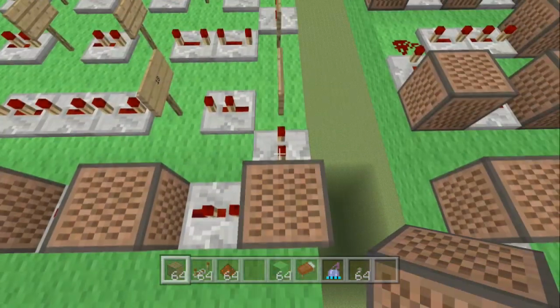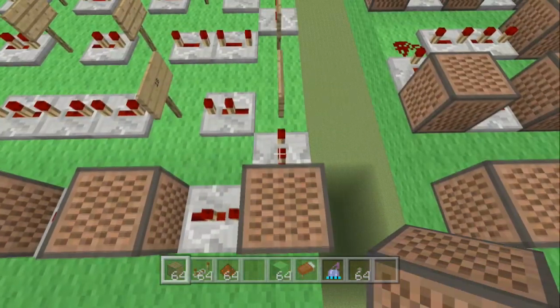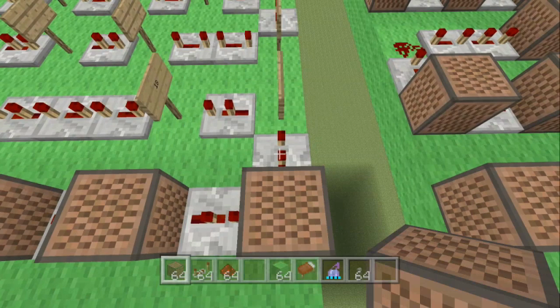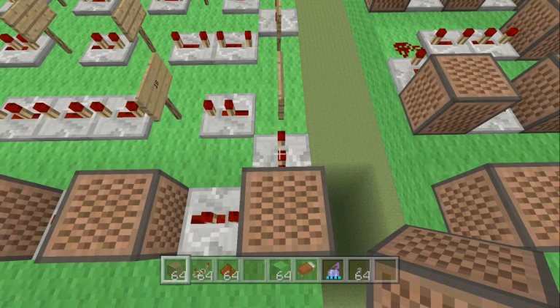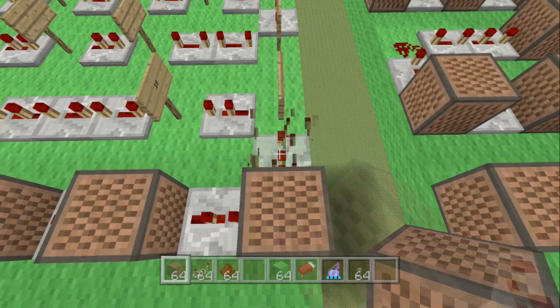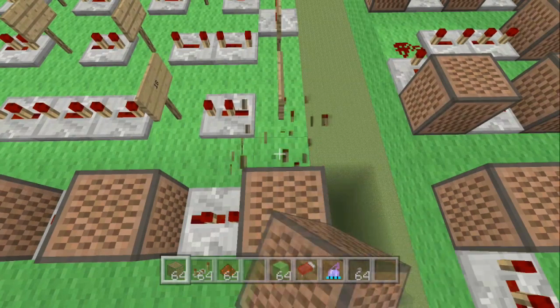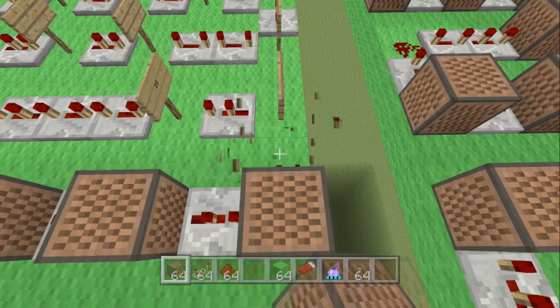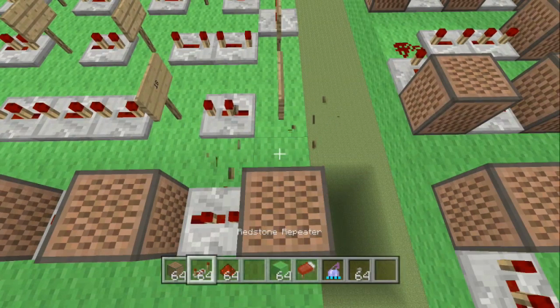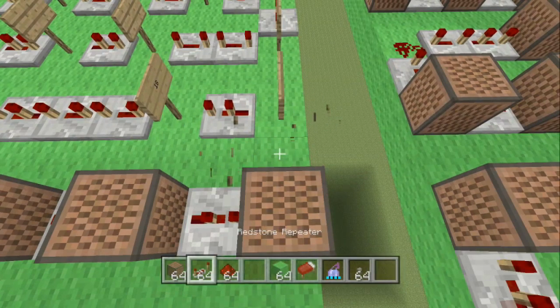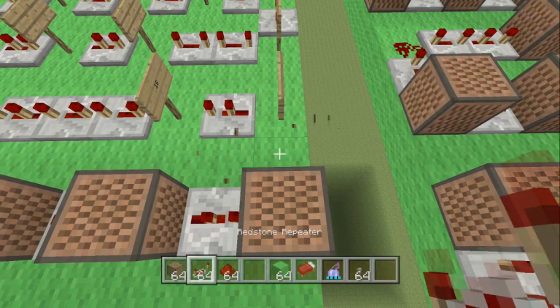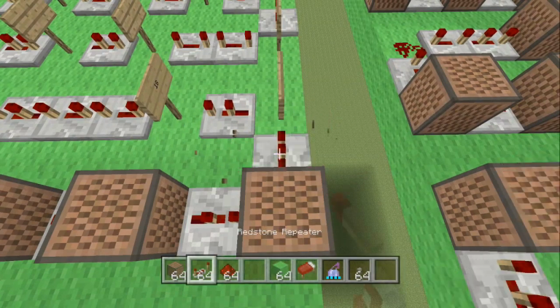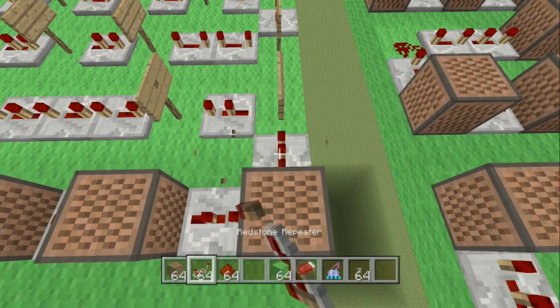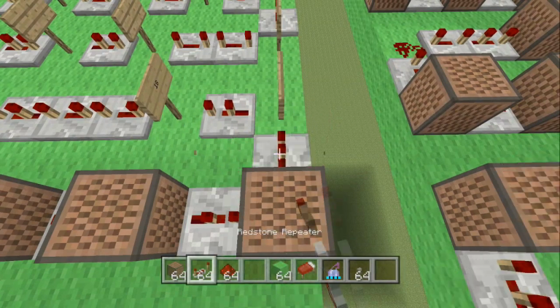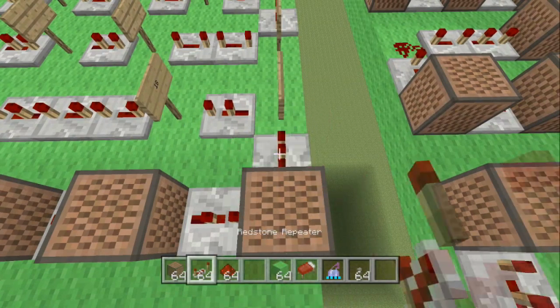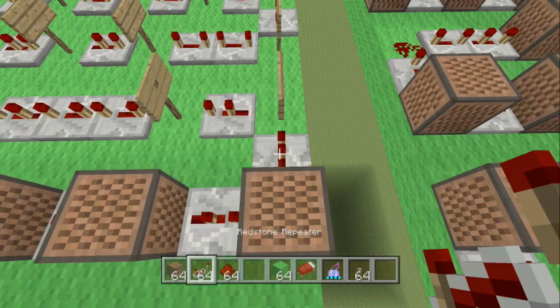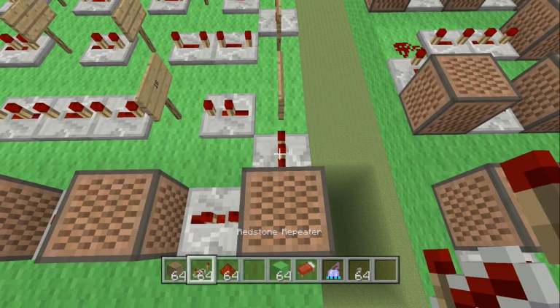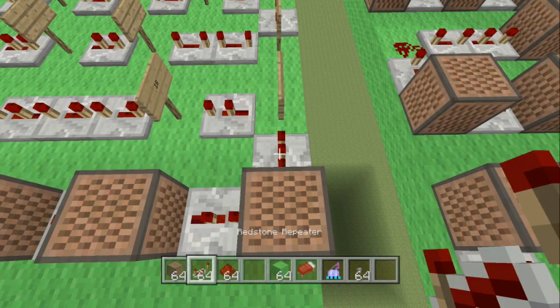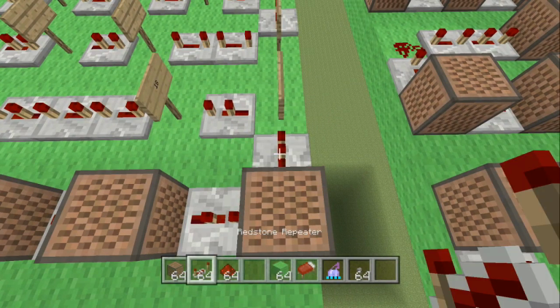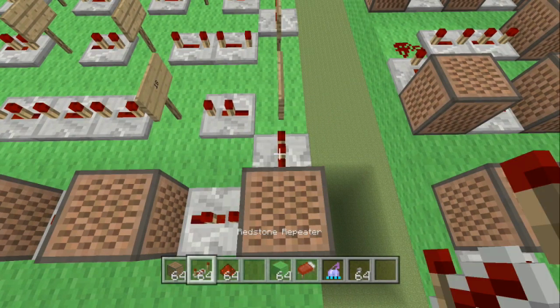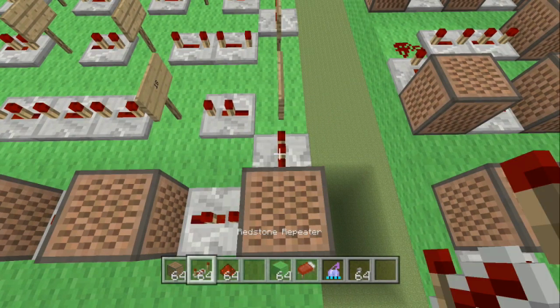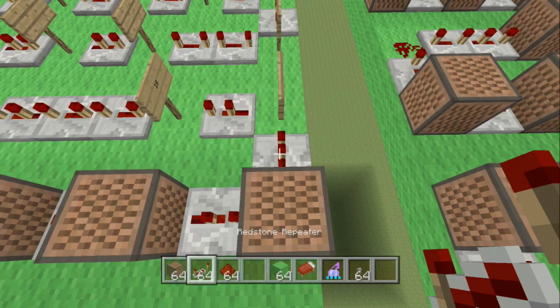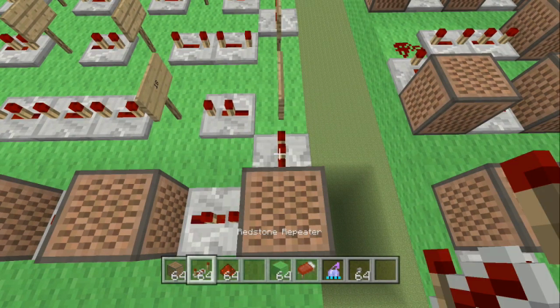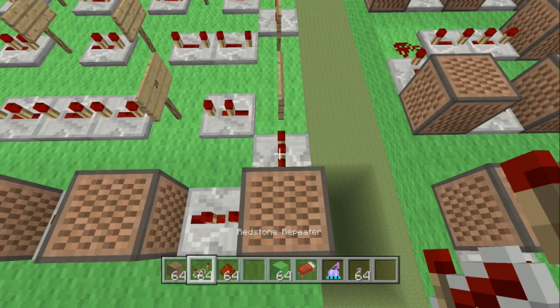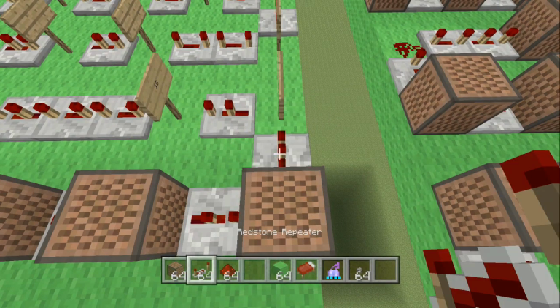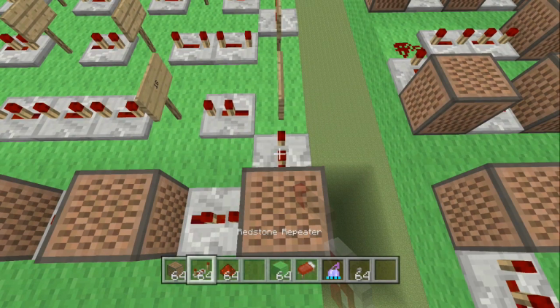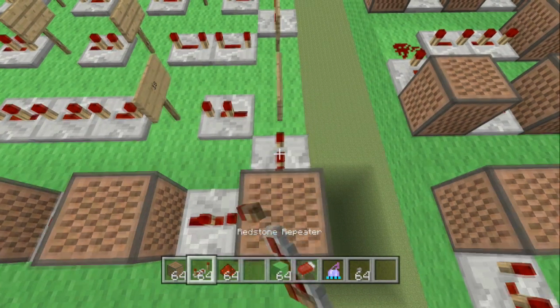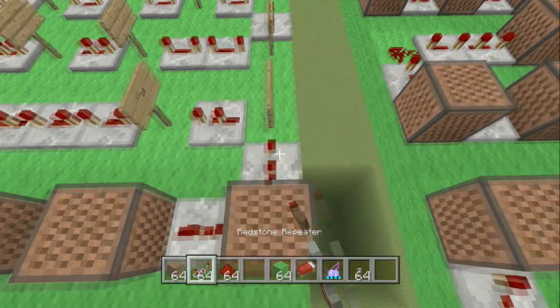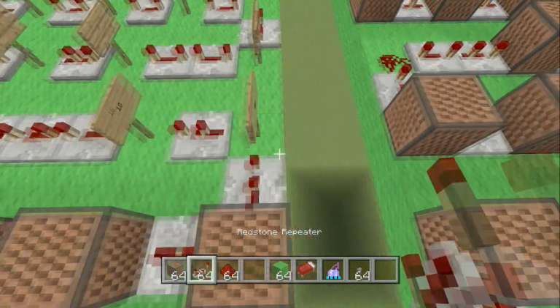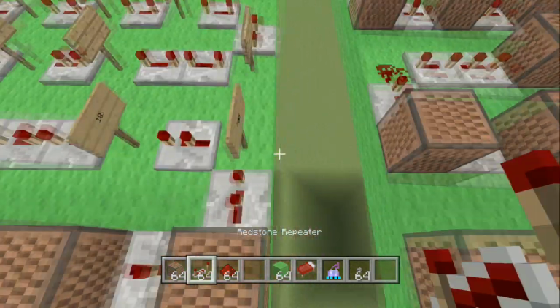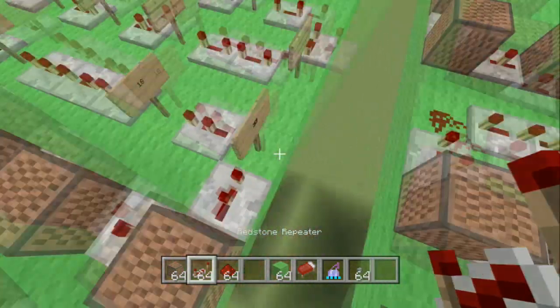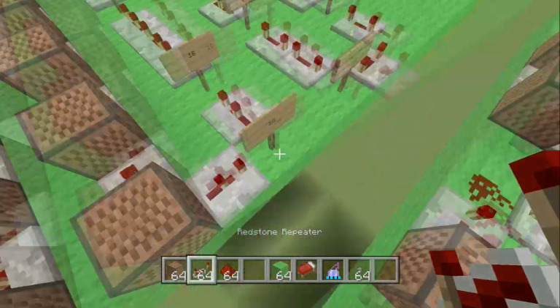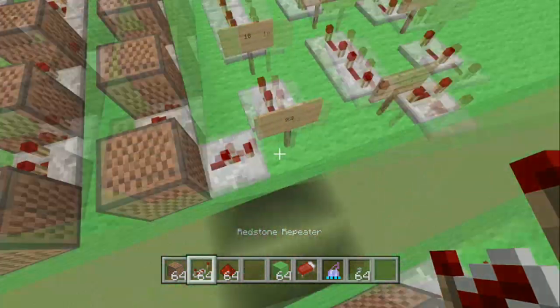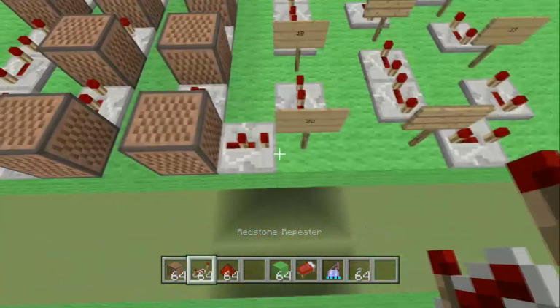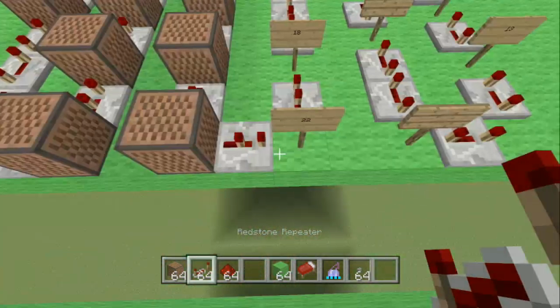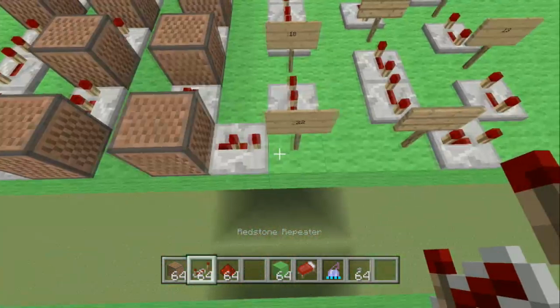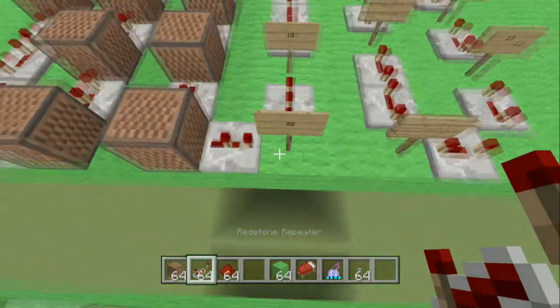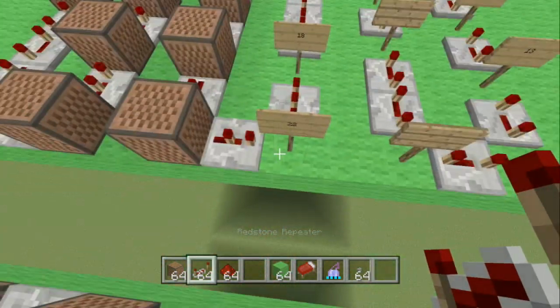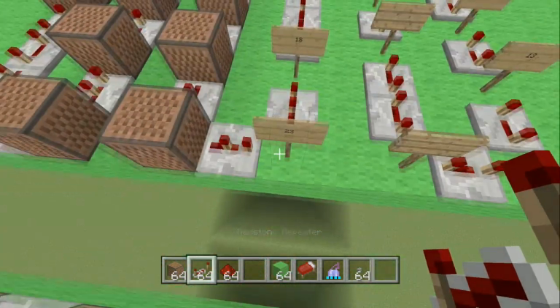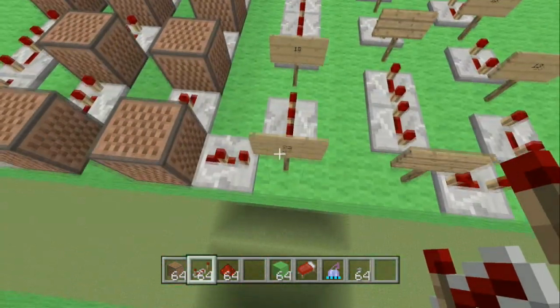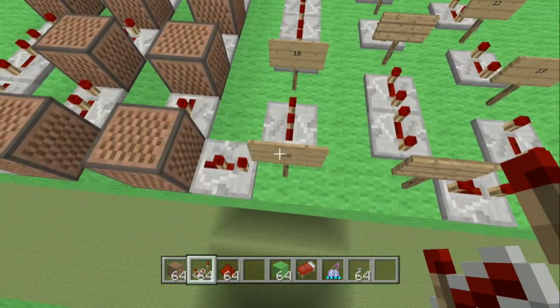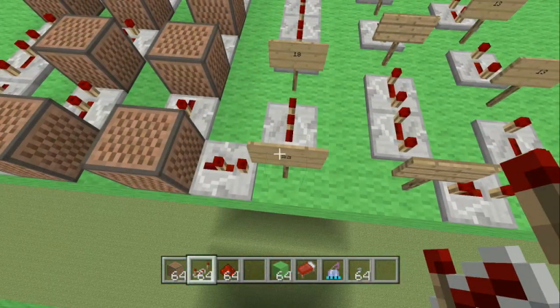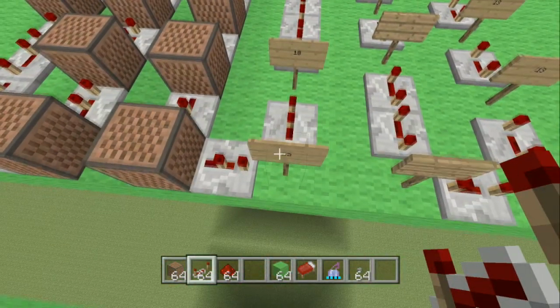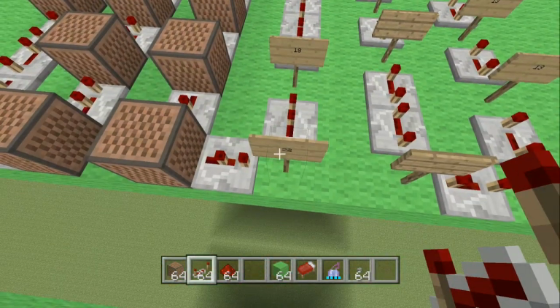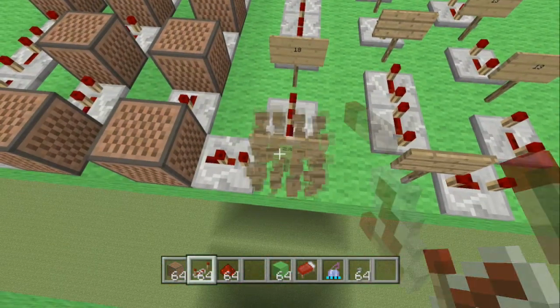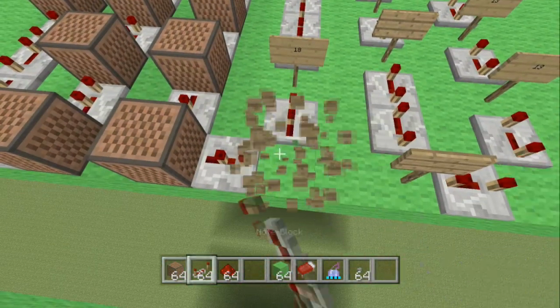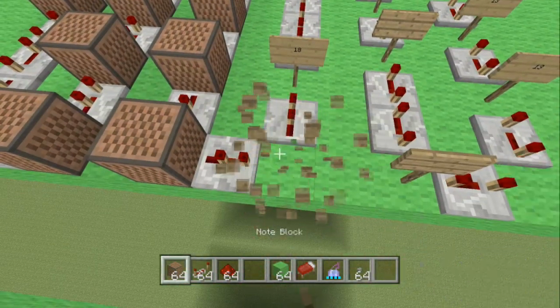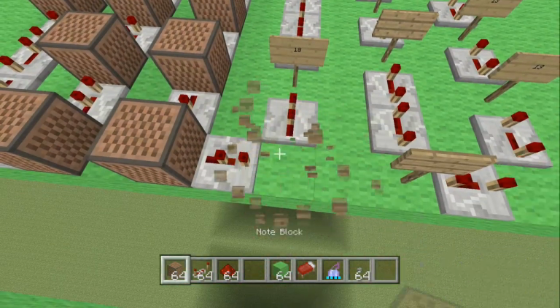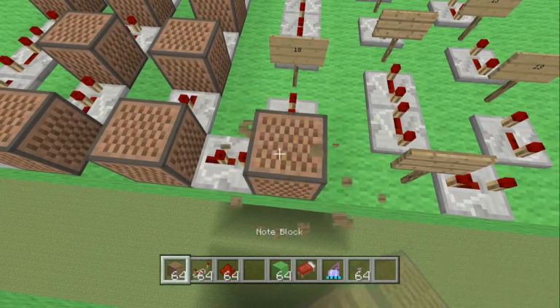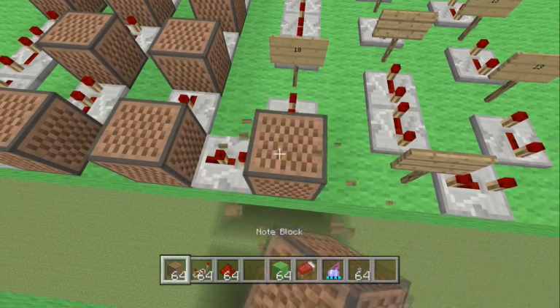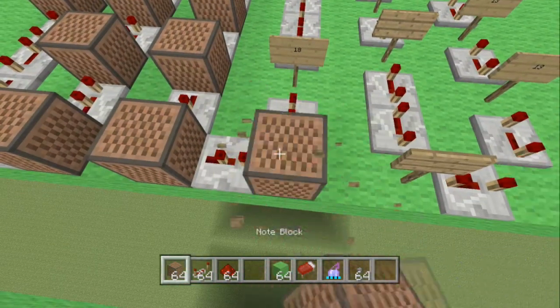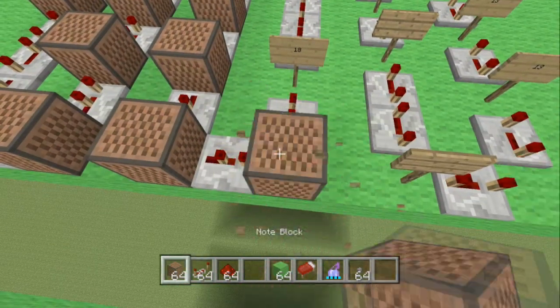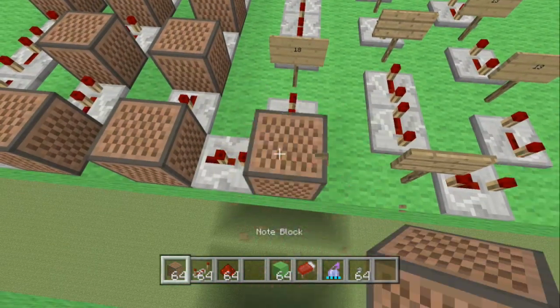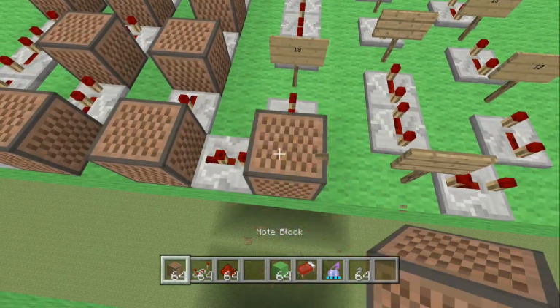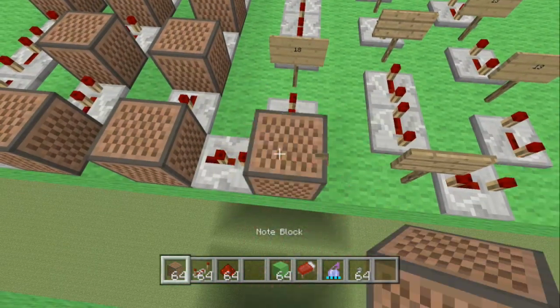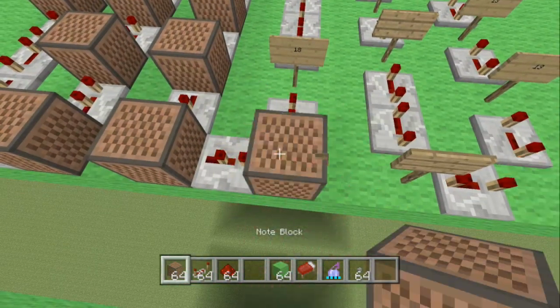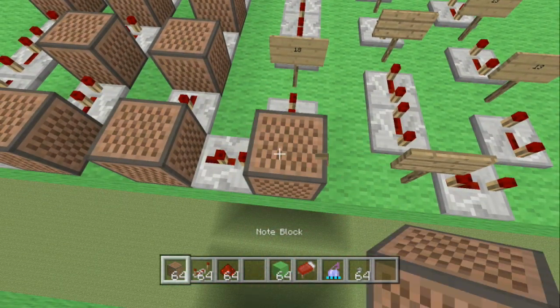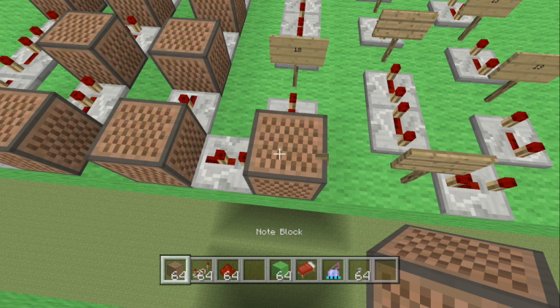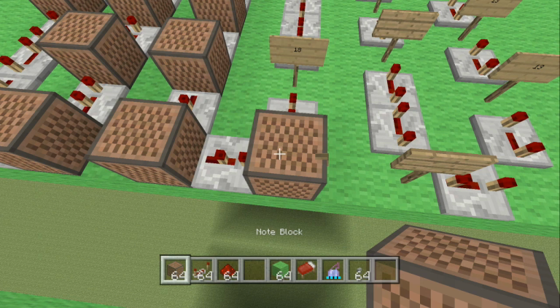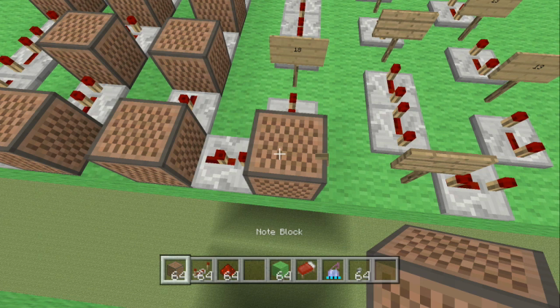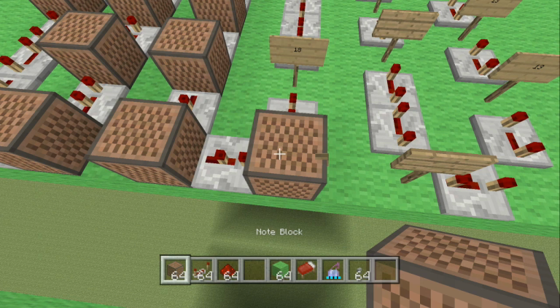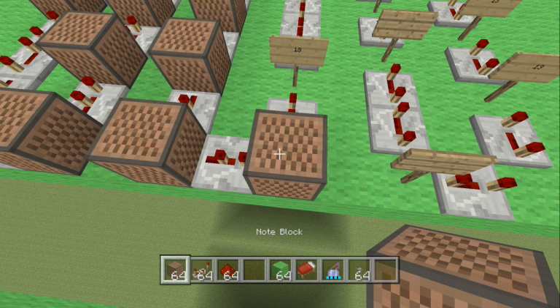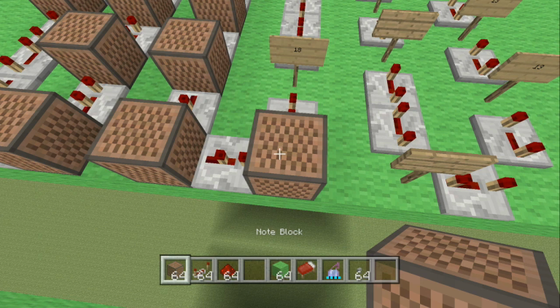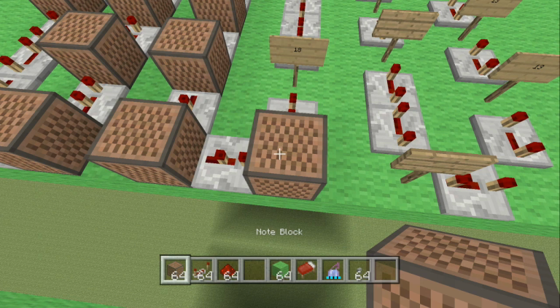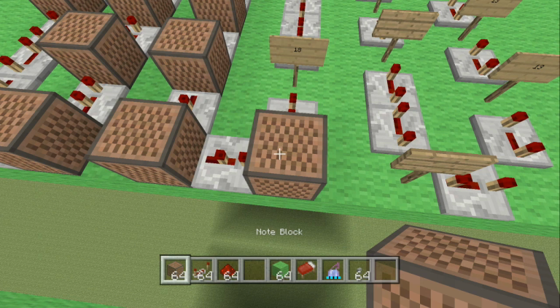Make a turn, place your redstone repeater clicked once, make another turn, and place another note block — this one is hit 22 times.